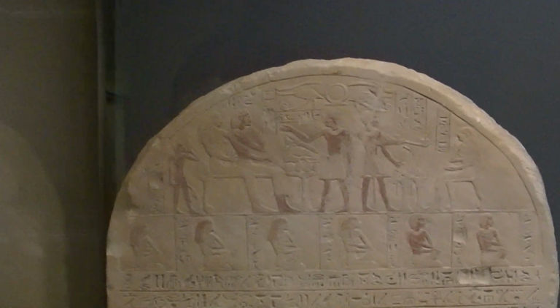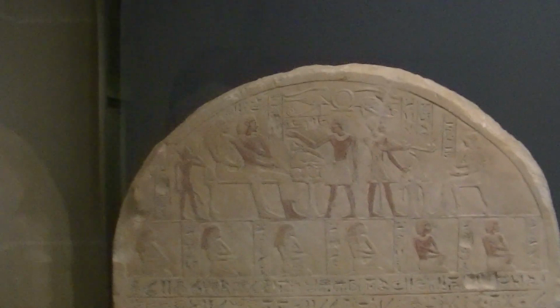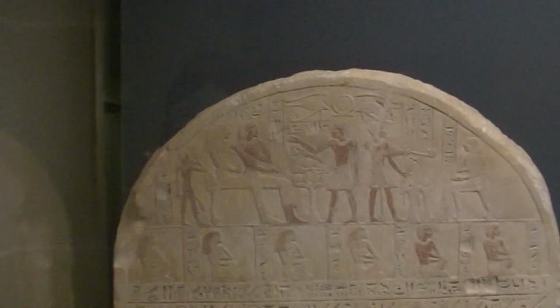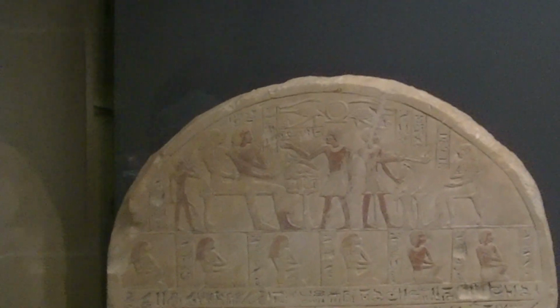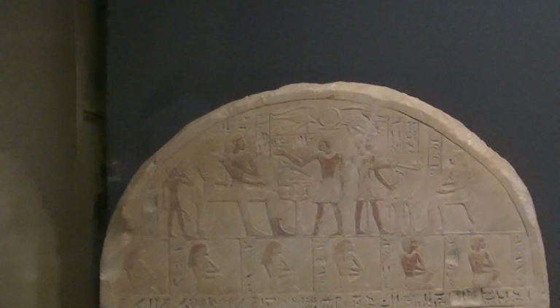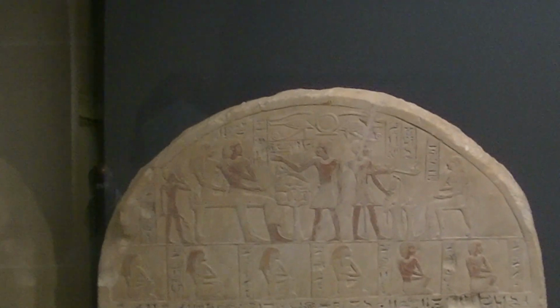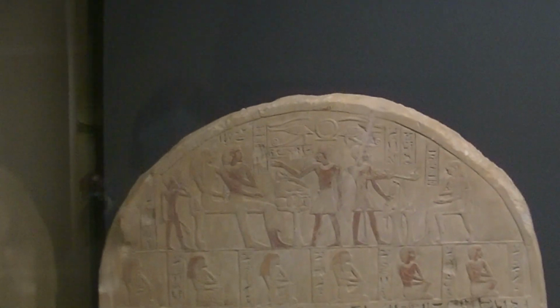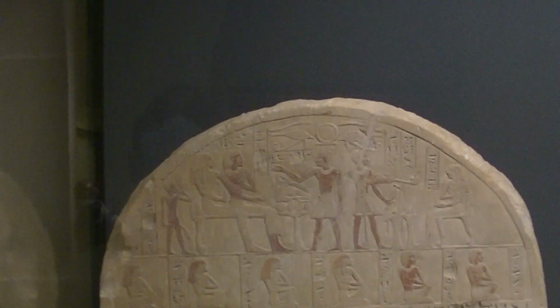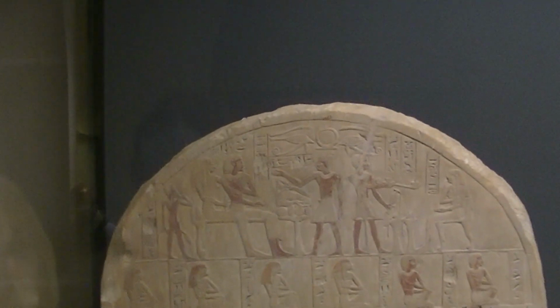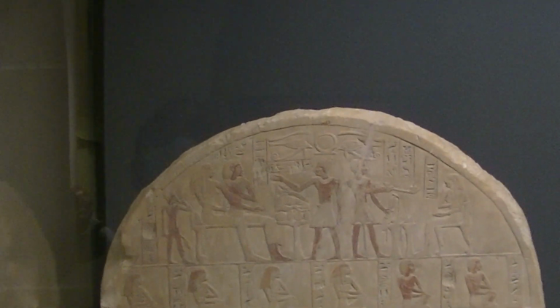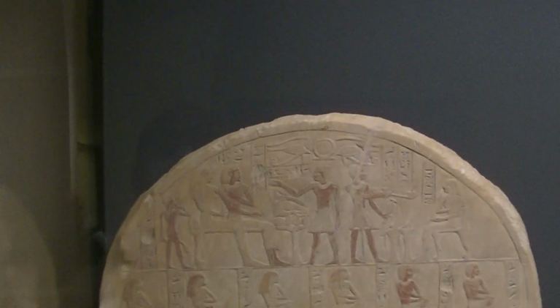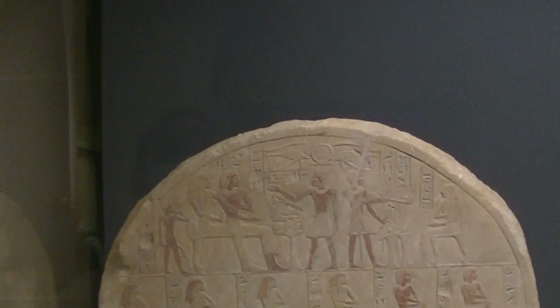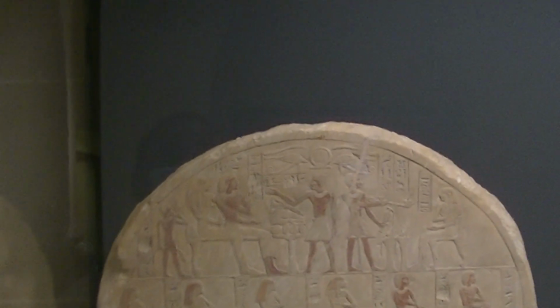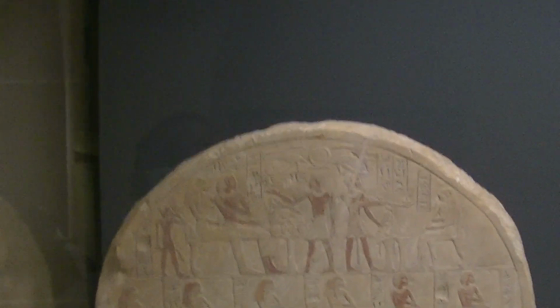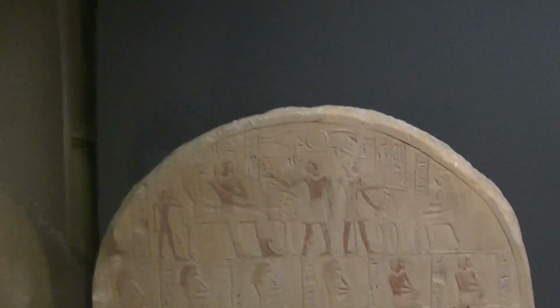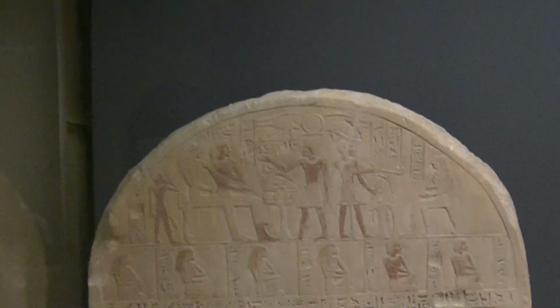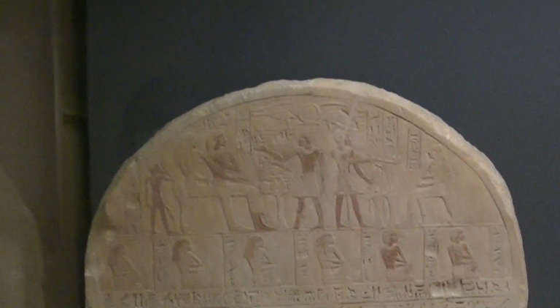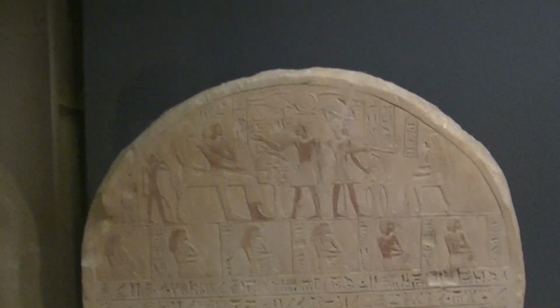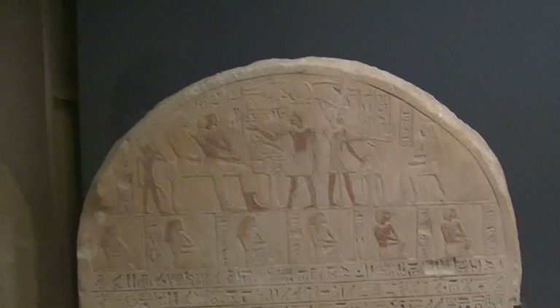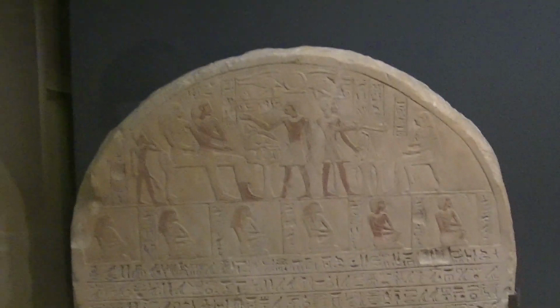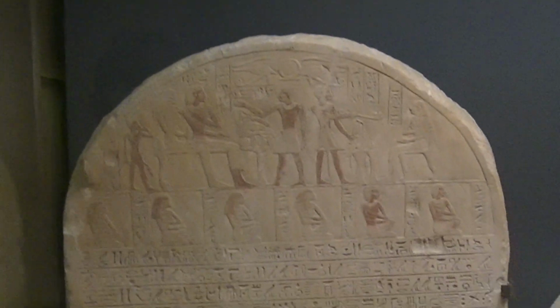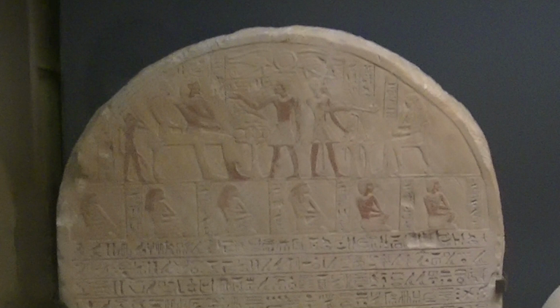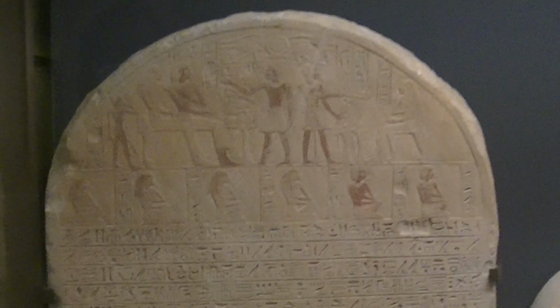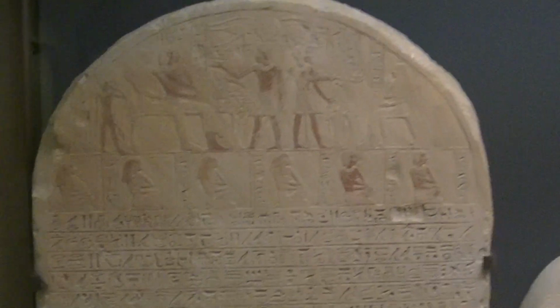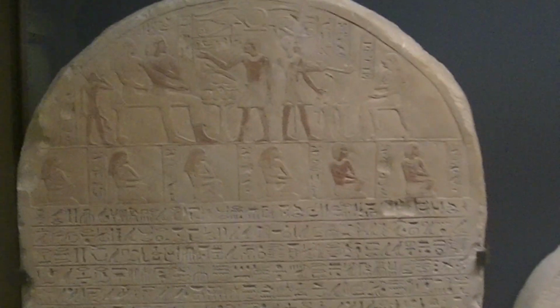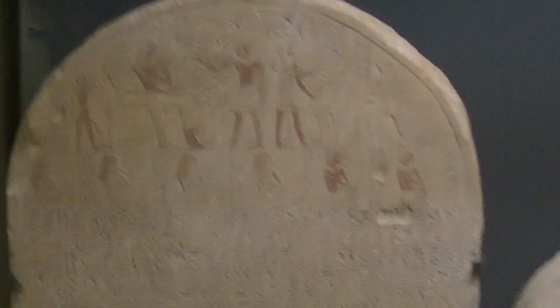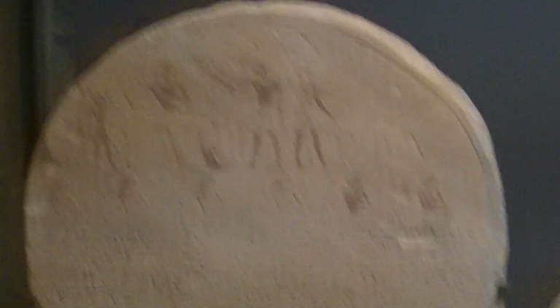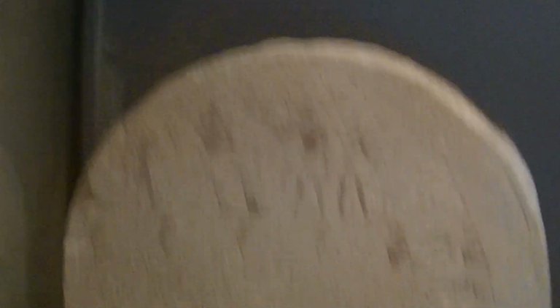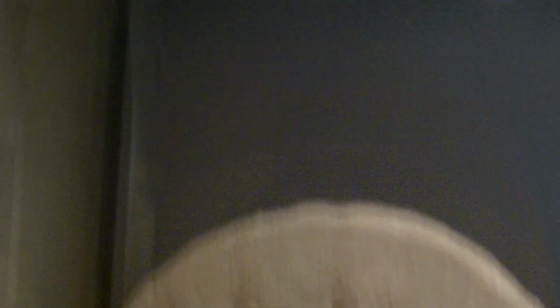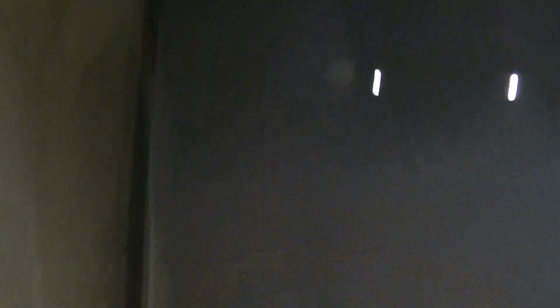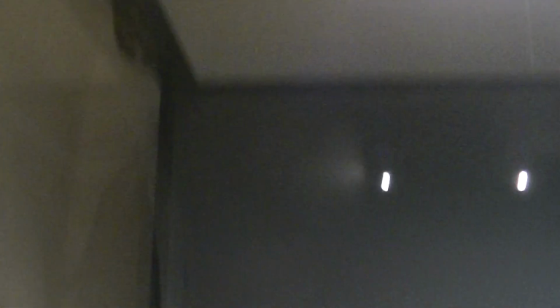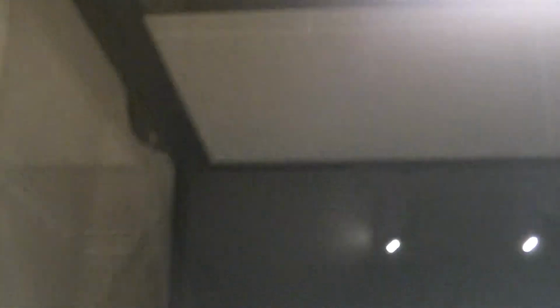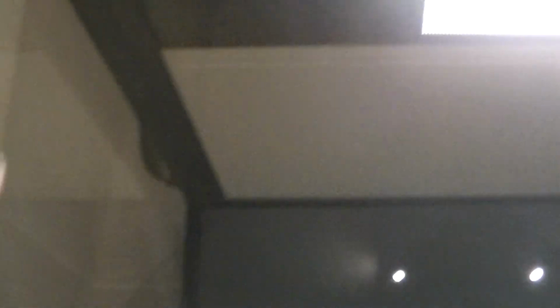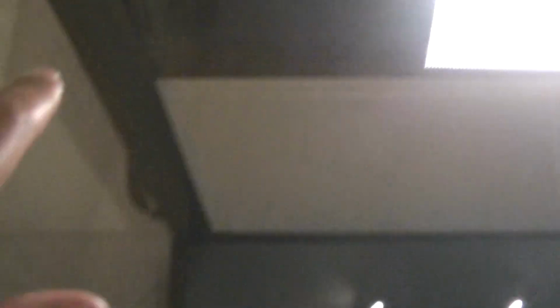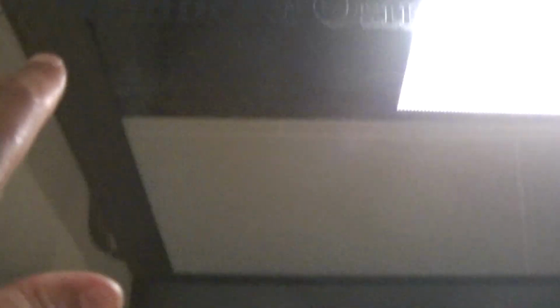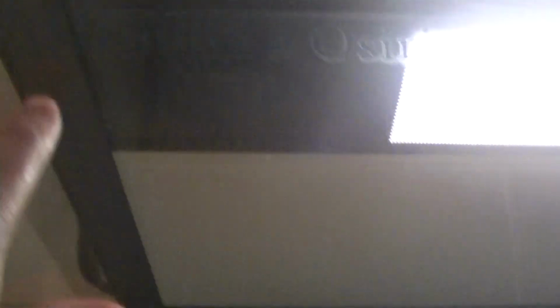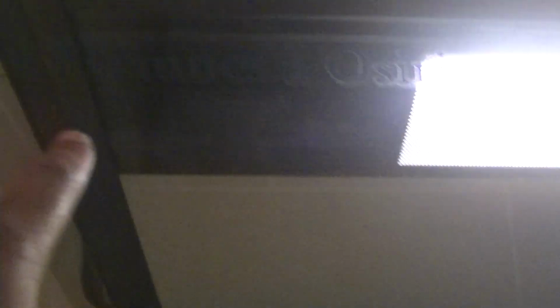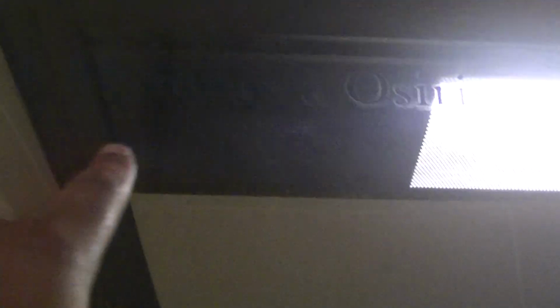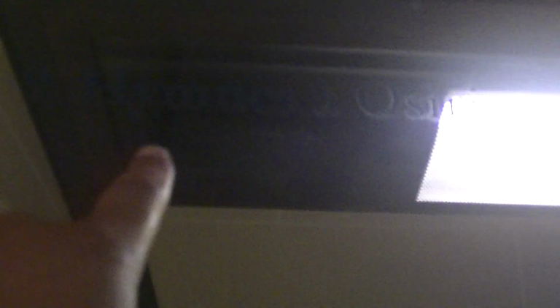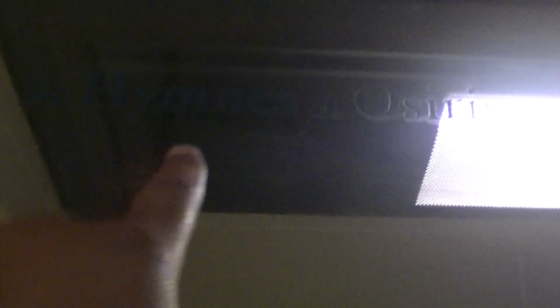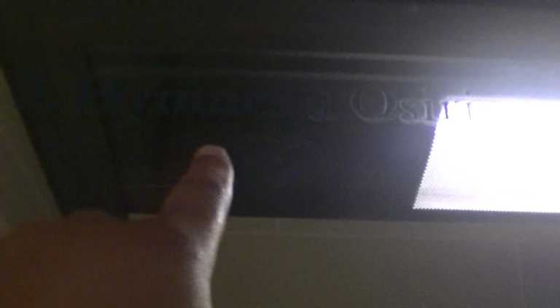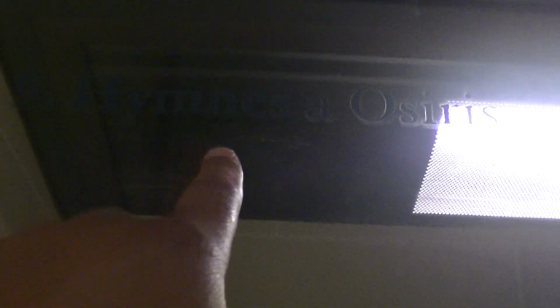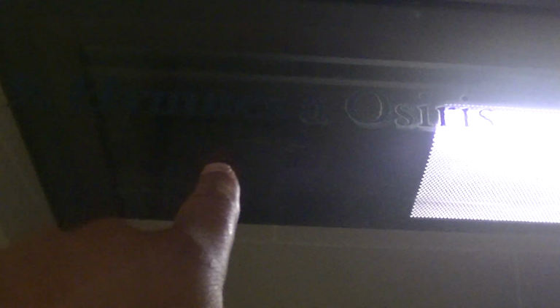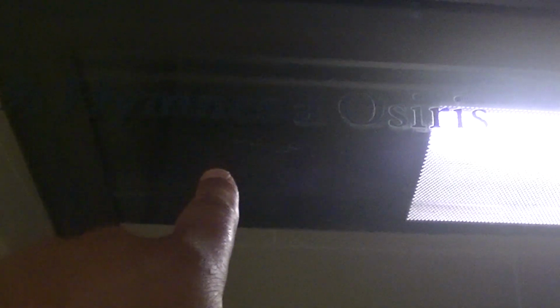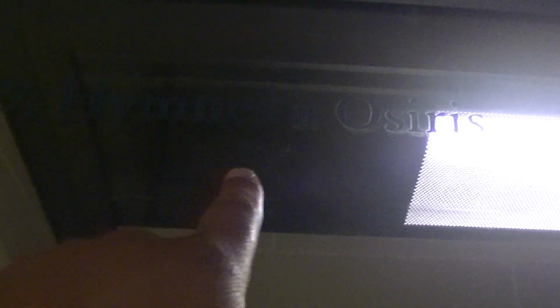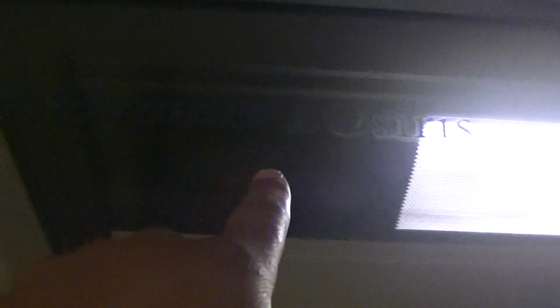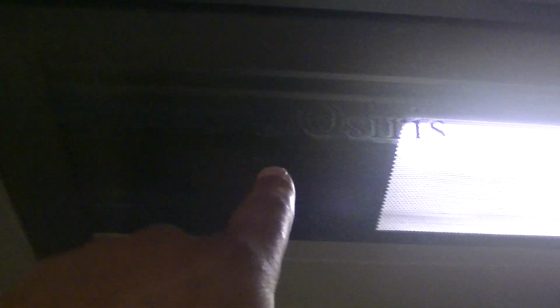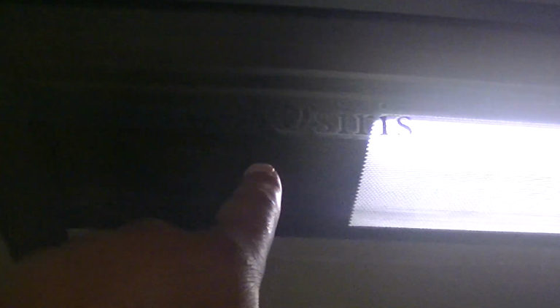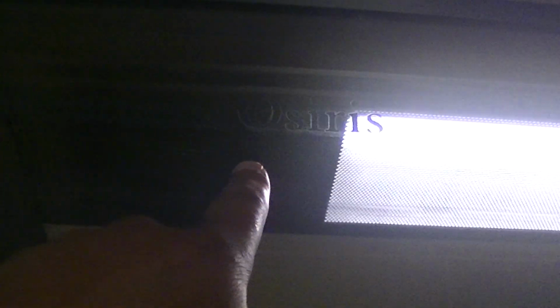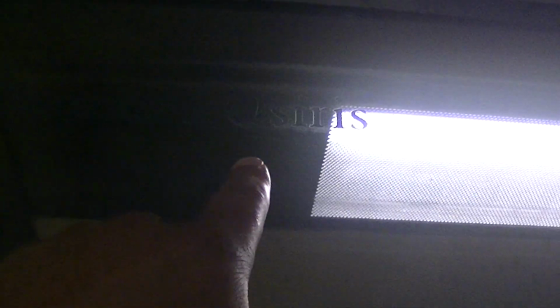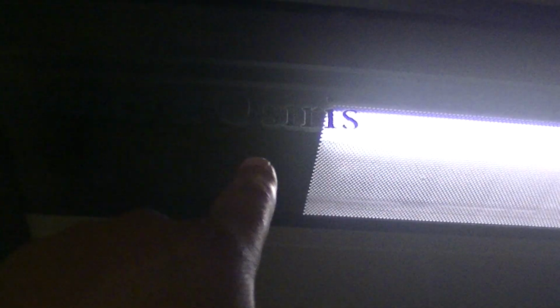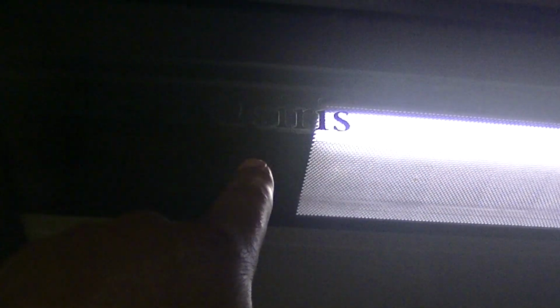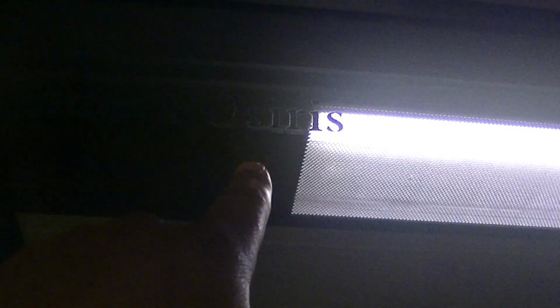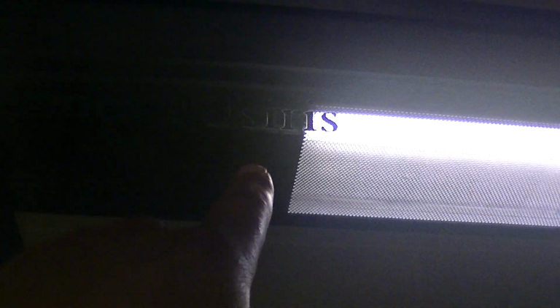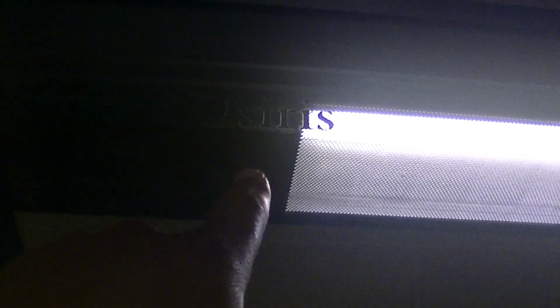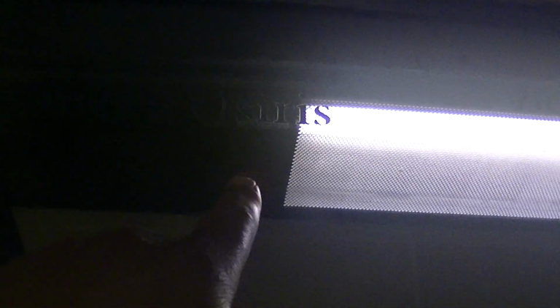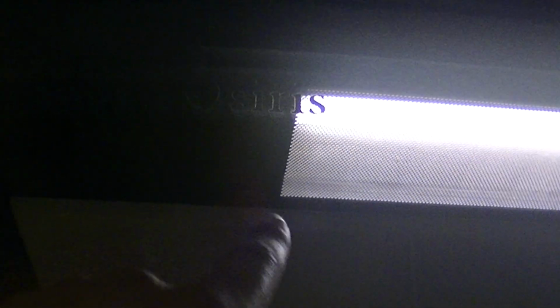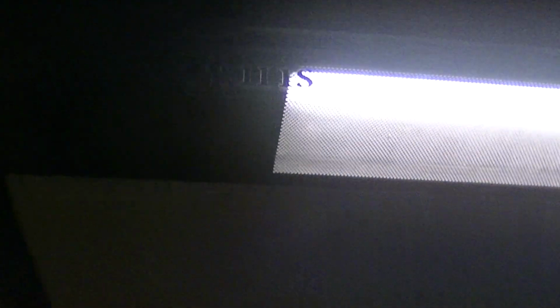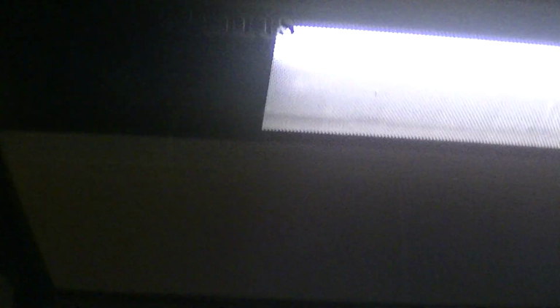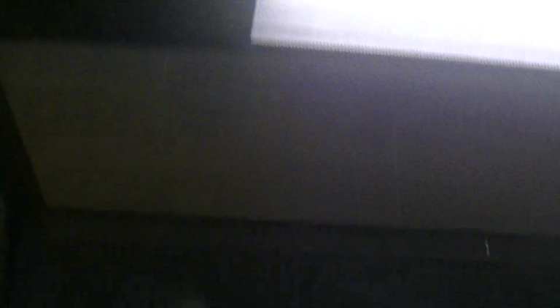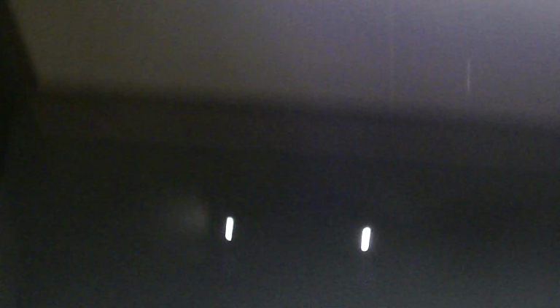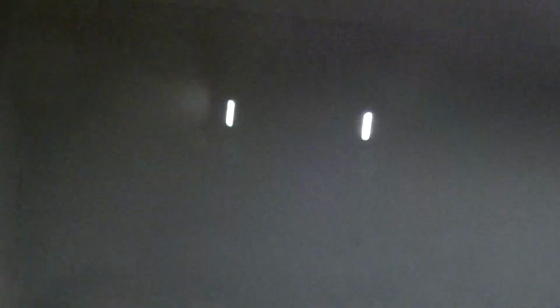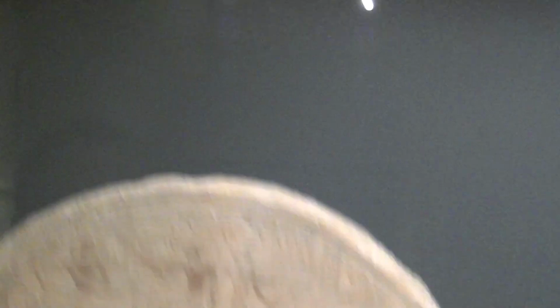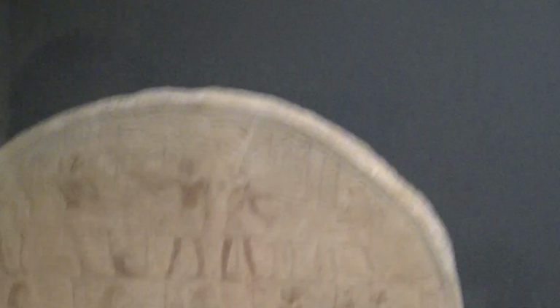Greetings from the Louvre Museum Palace, France. Here it says 'Hymn to Osiris.'